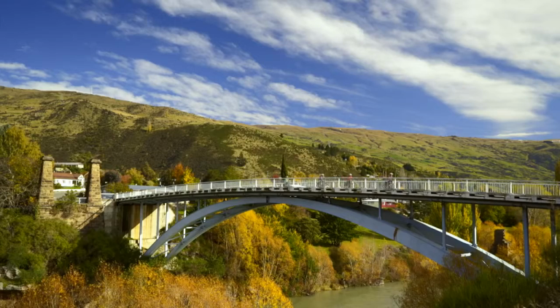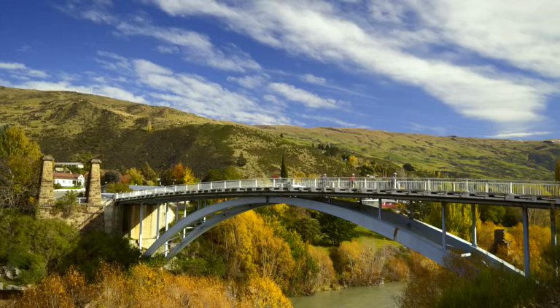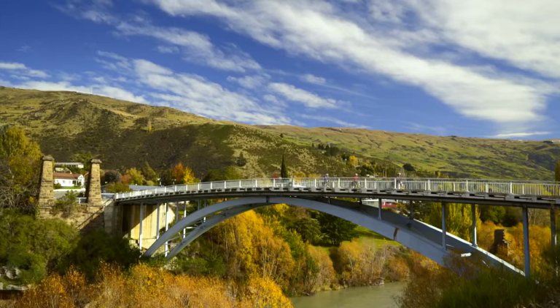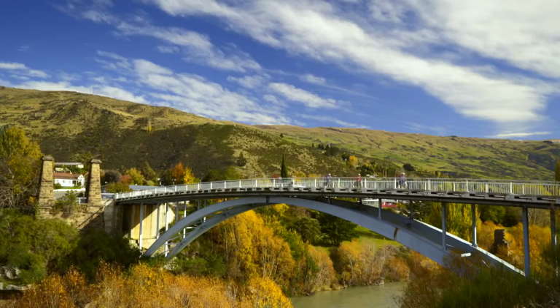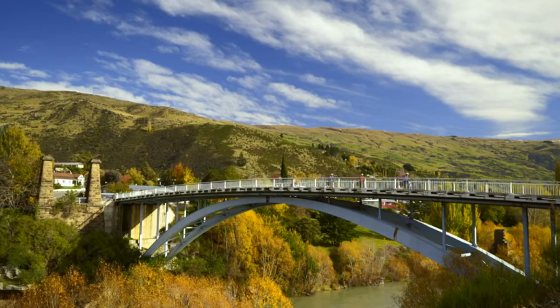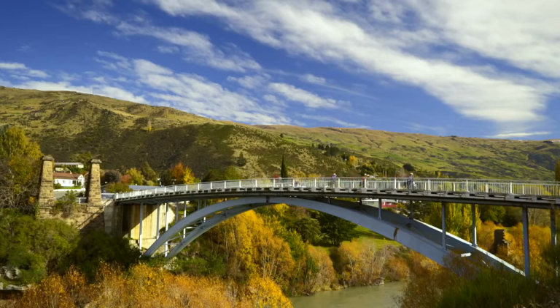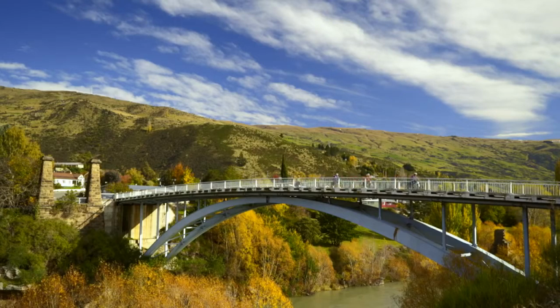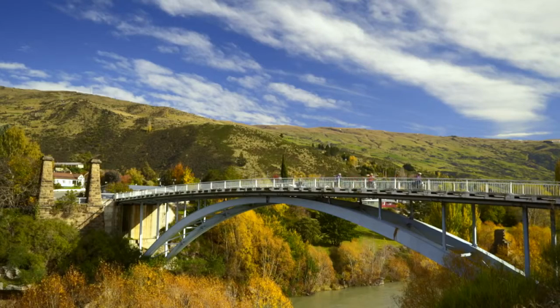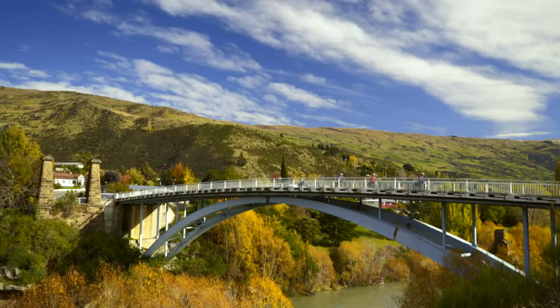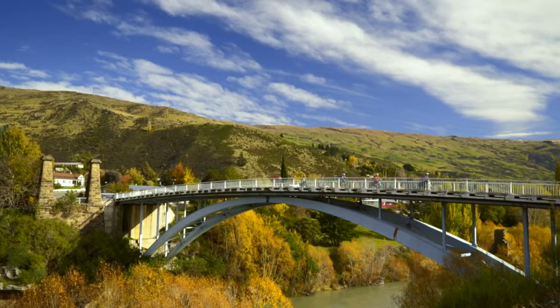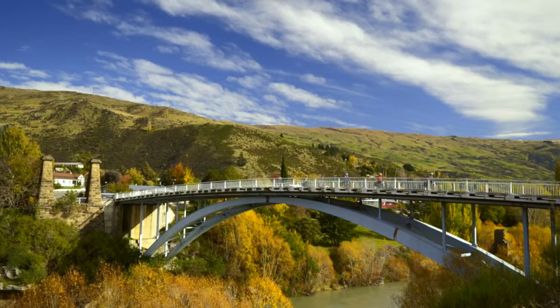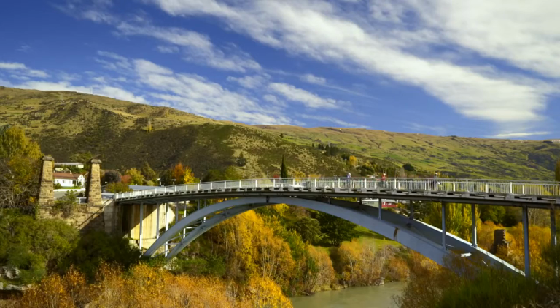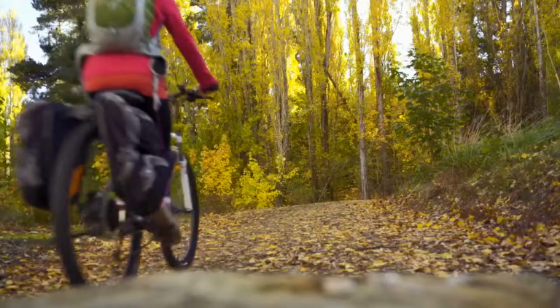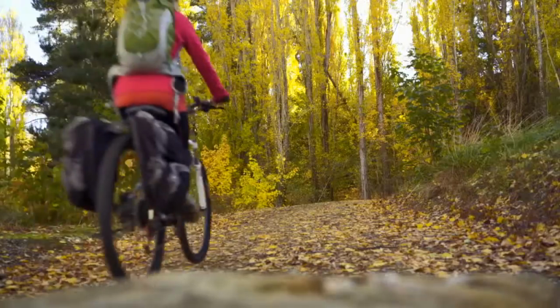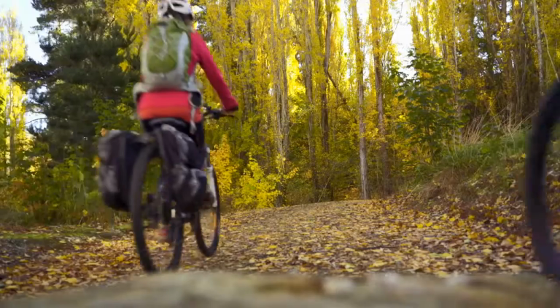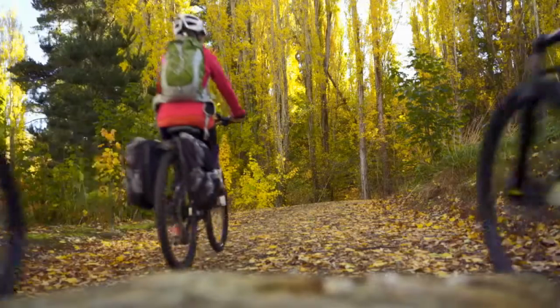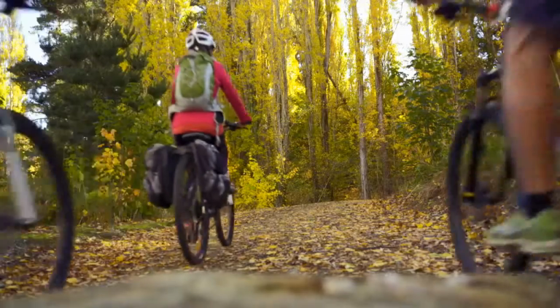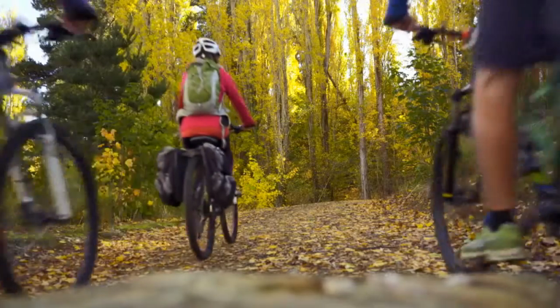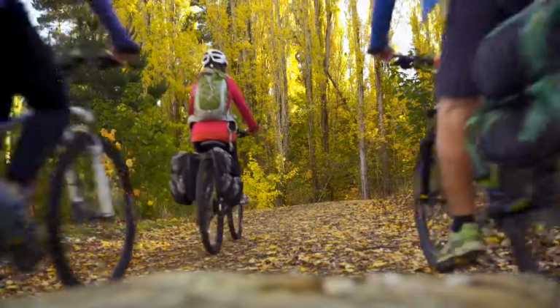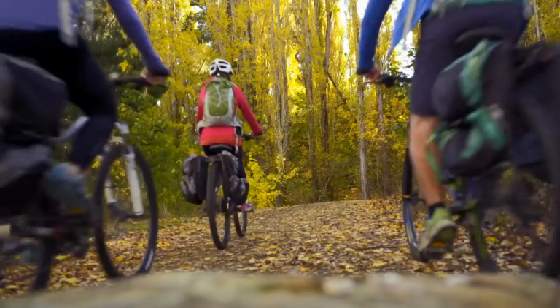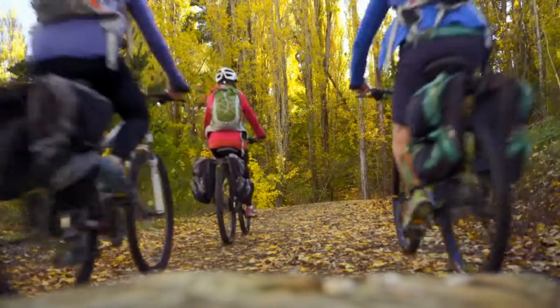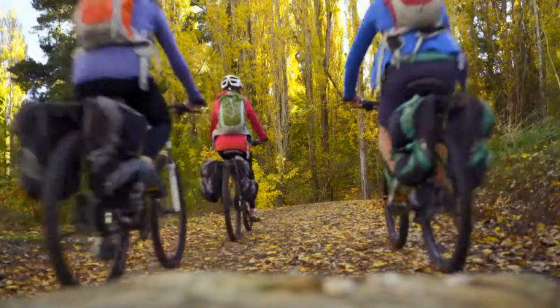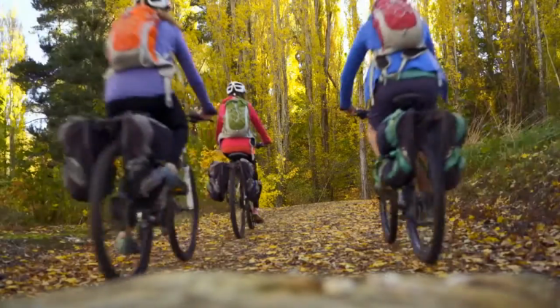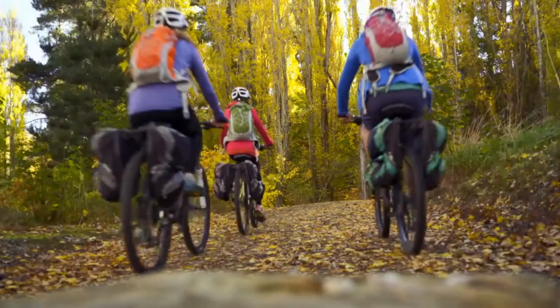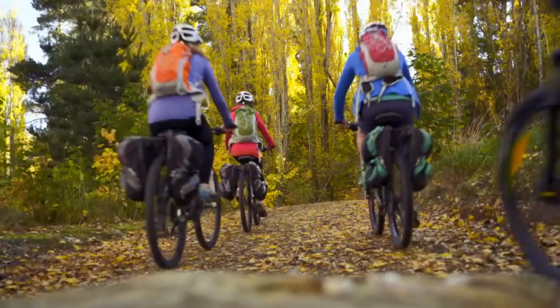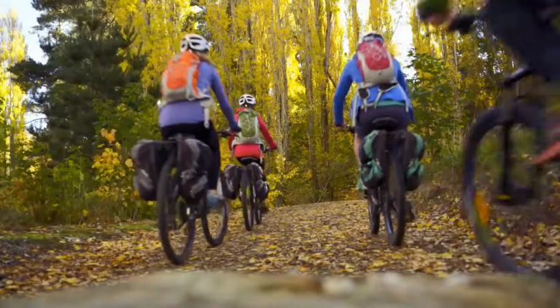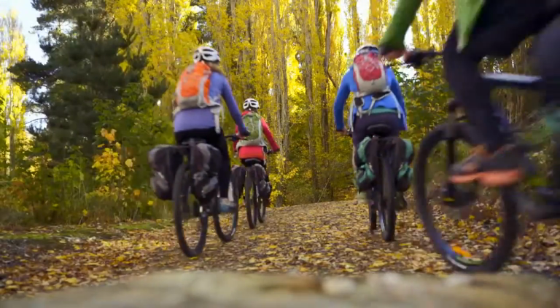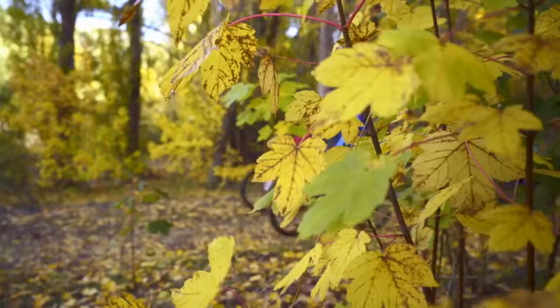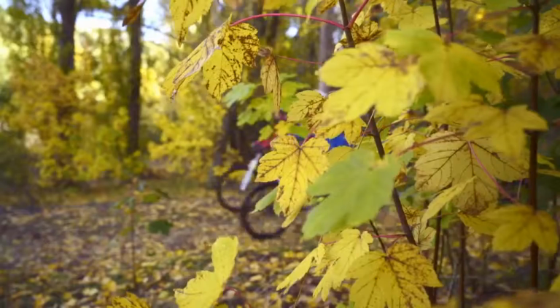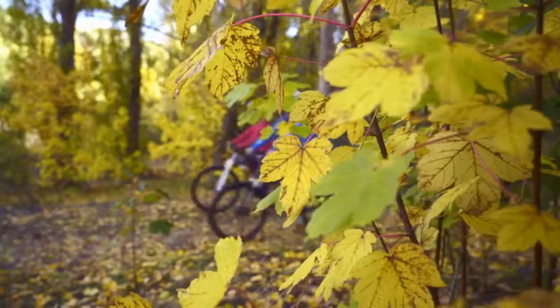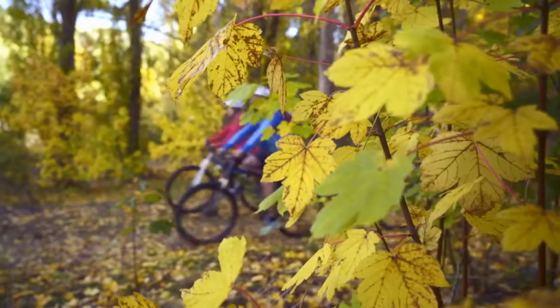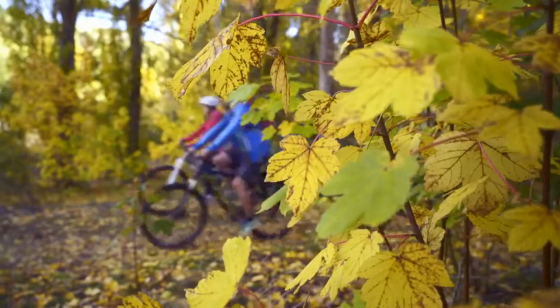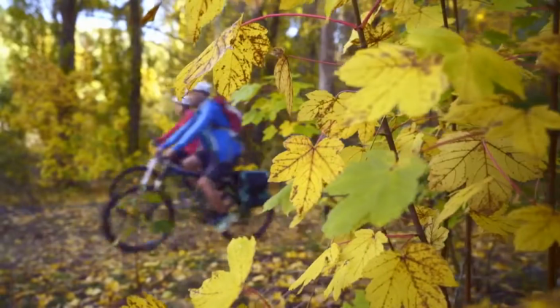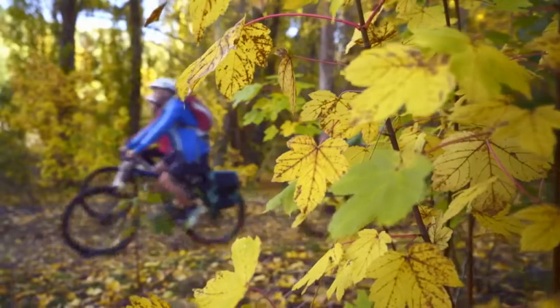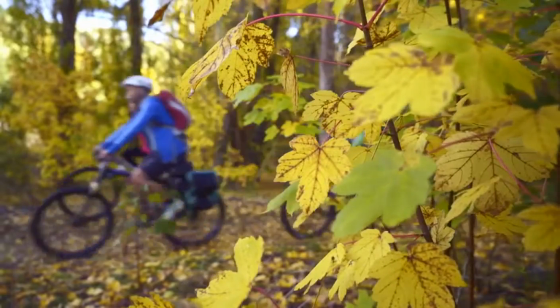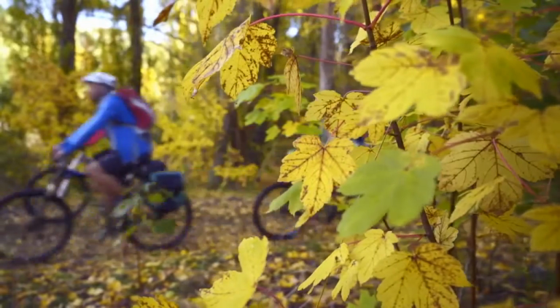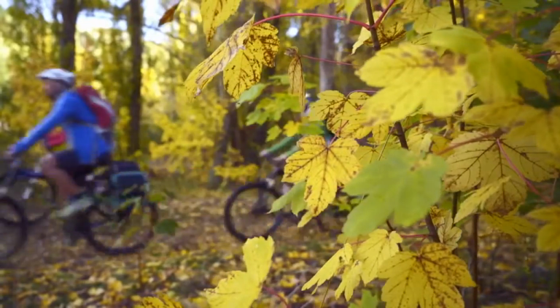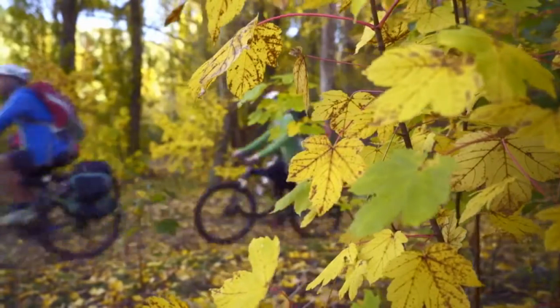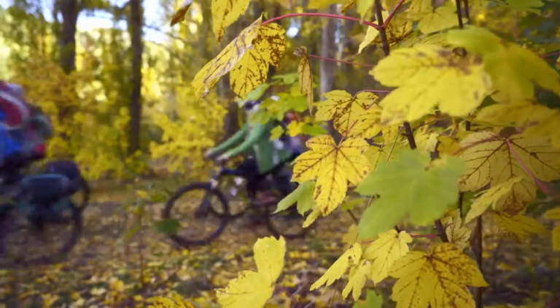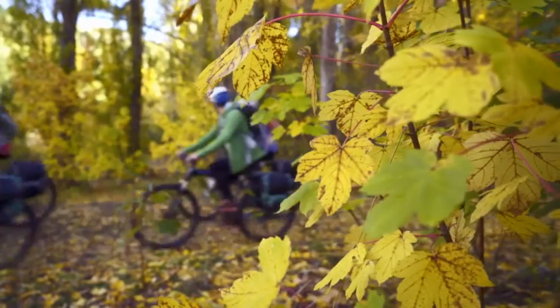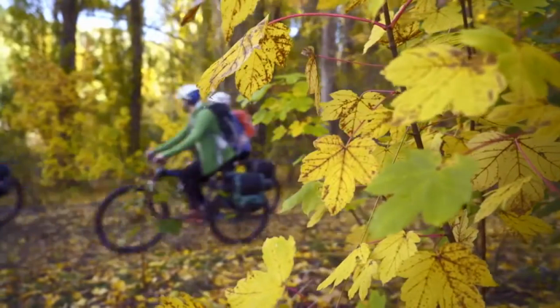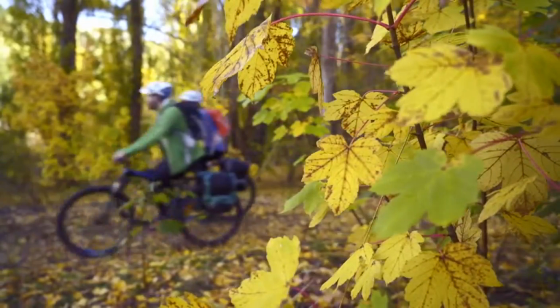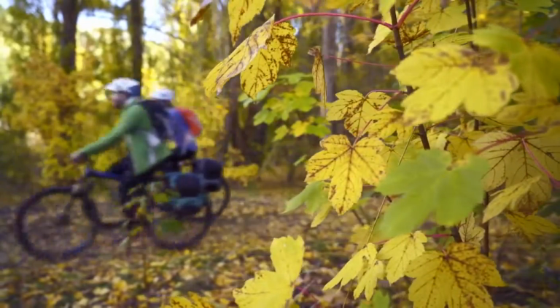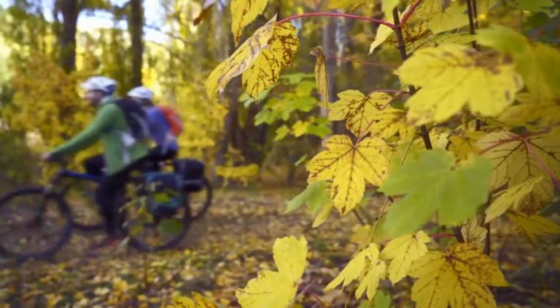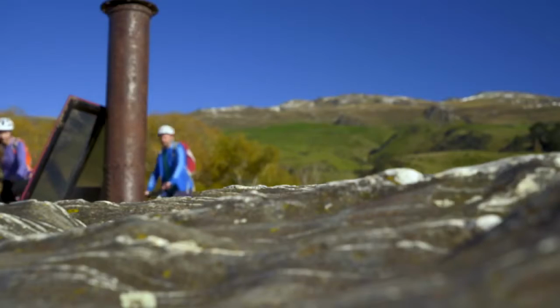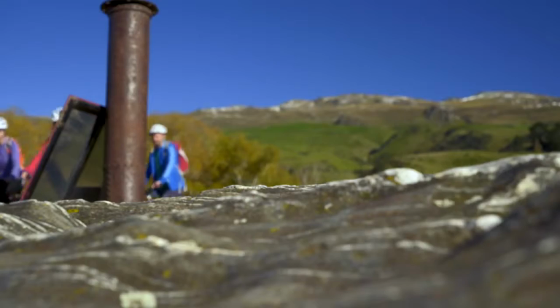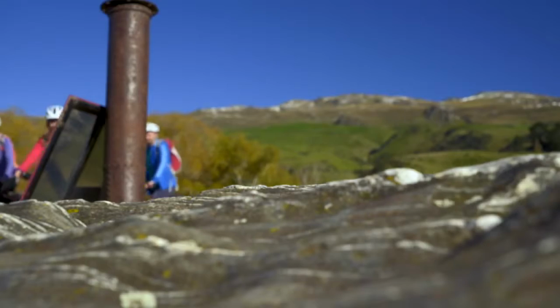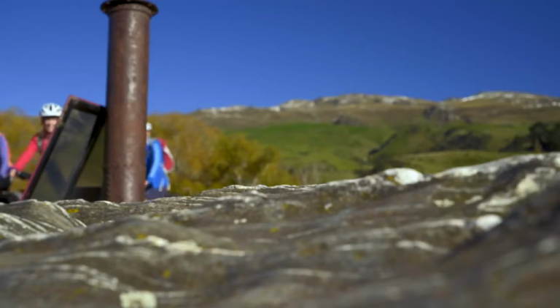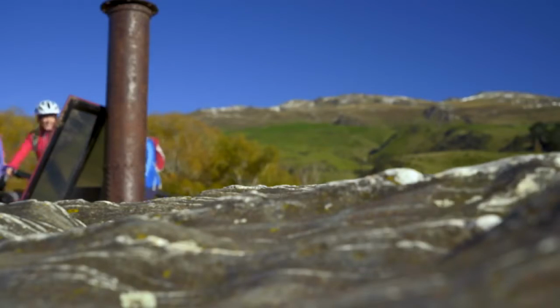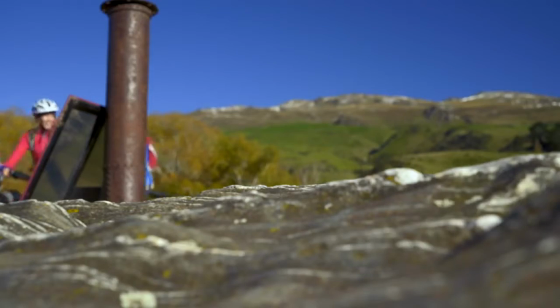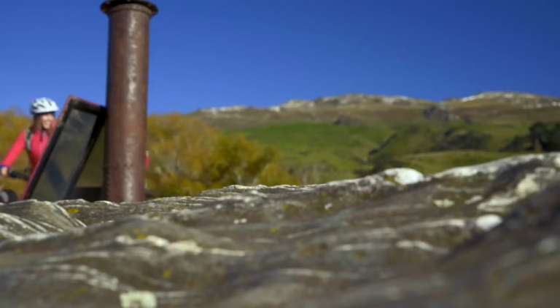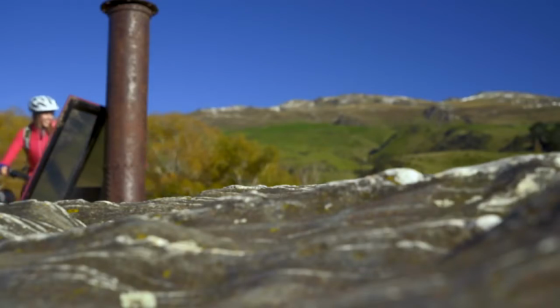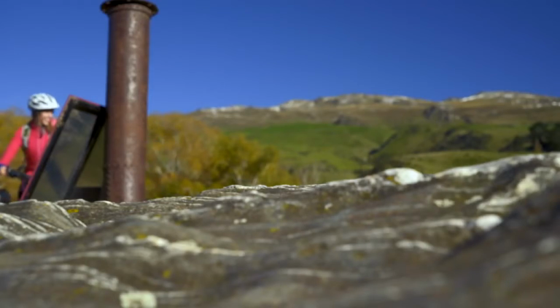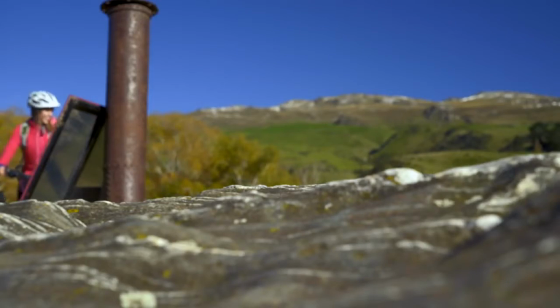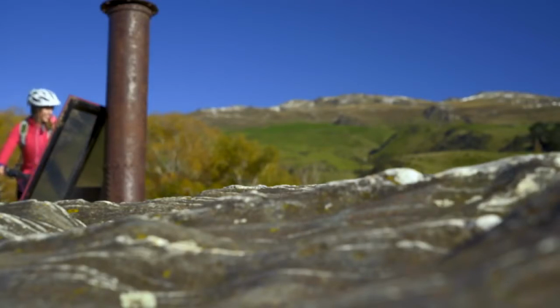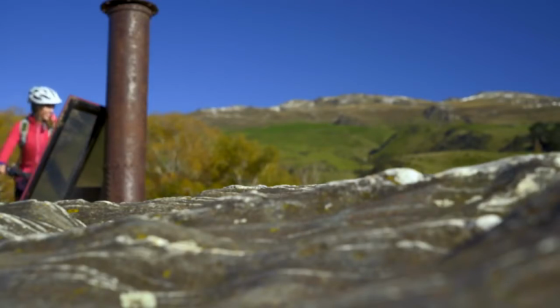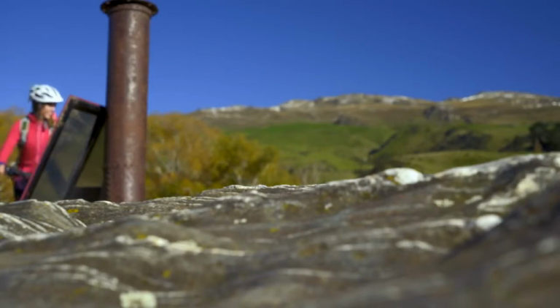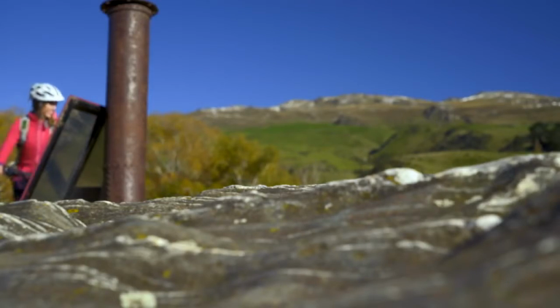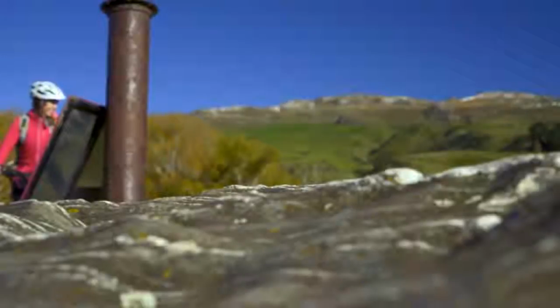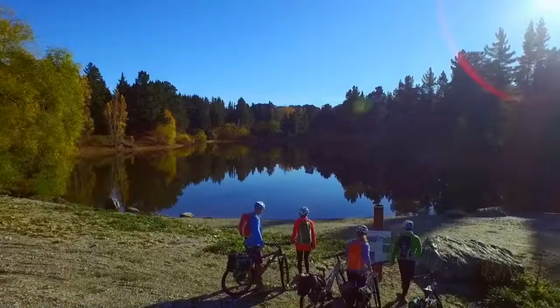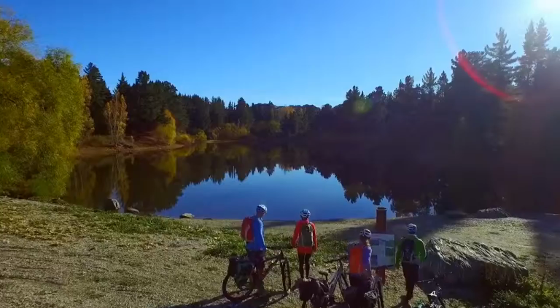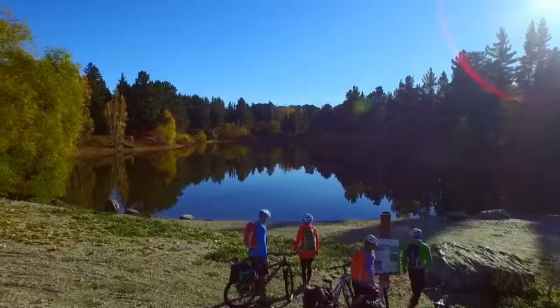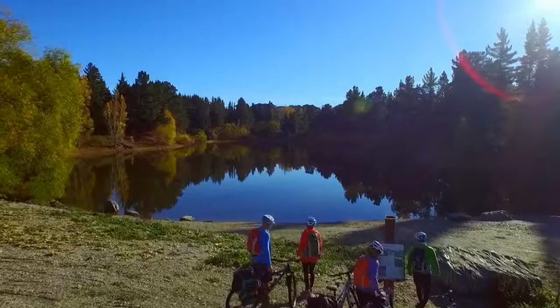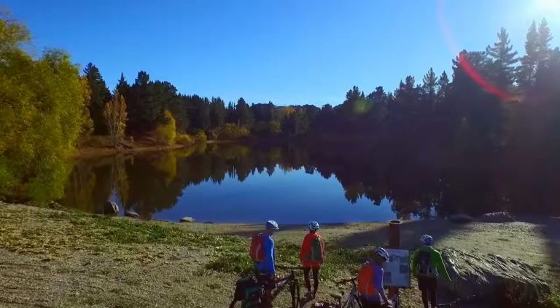Departing Roxburgh Township, riders follow the river along a tree-lined track radiating the famed seasonal colours of central Otago.